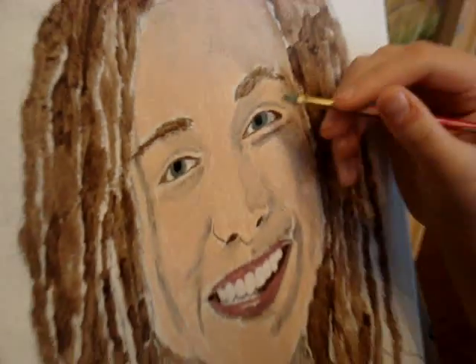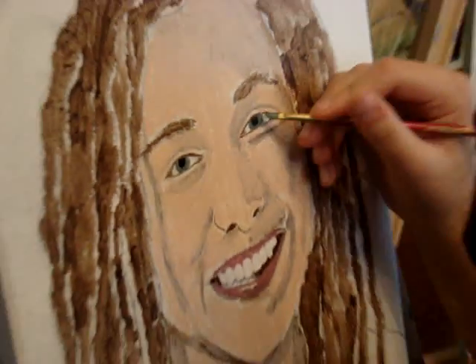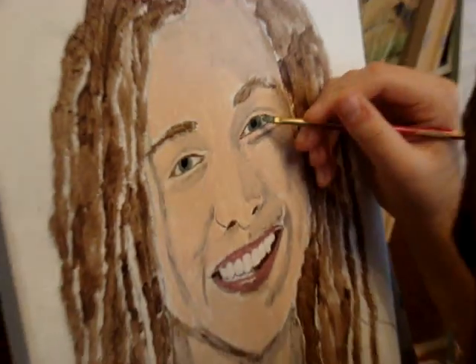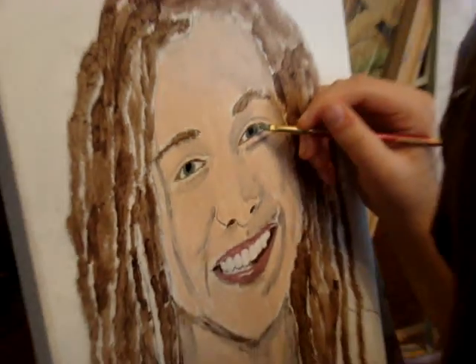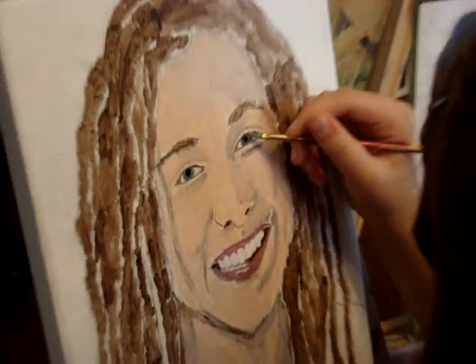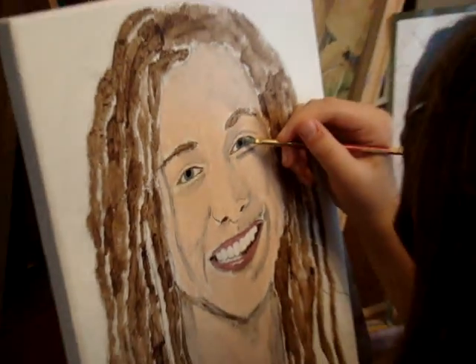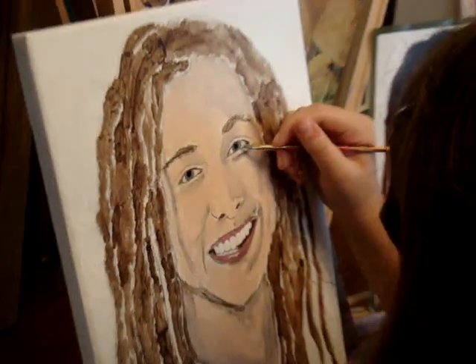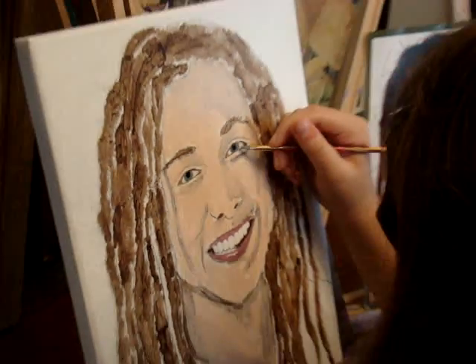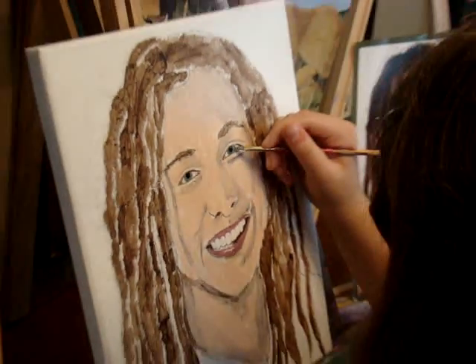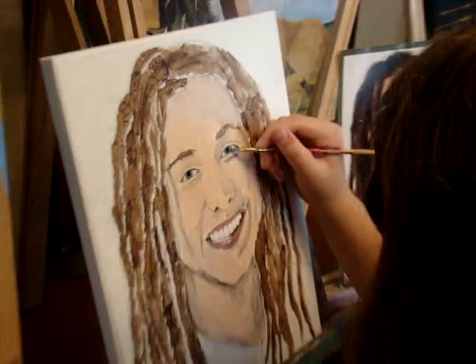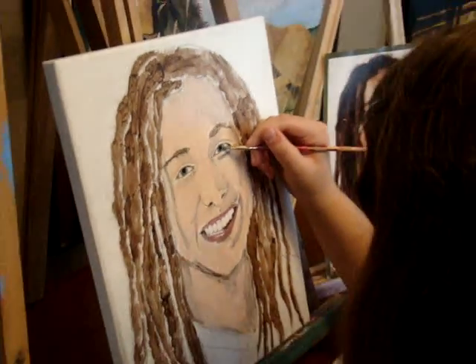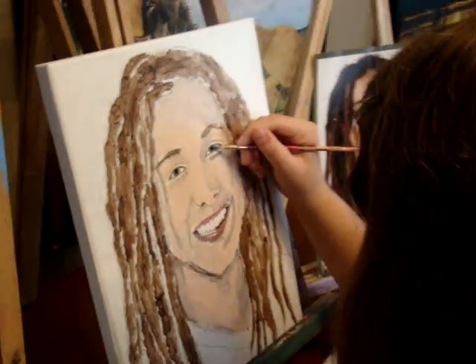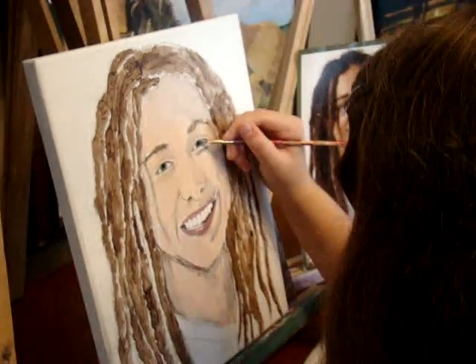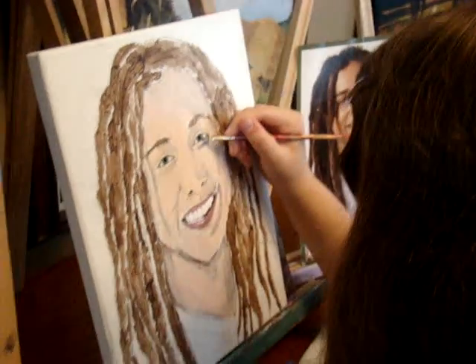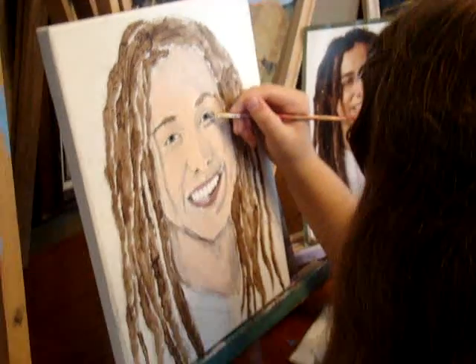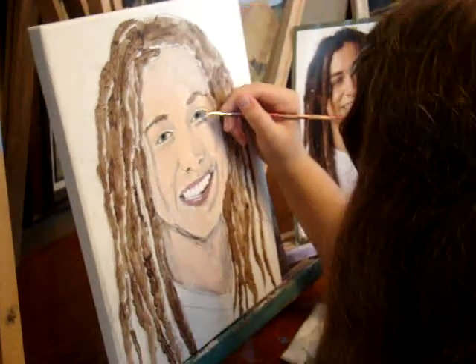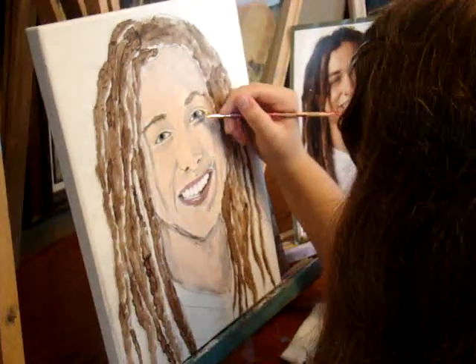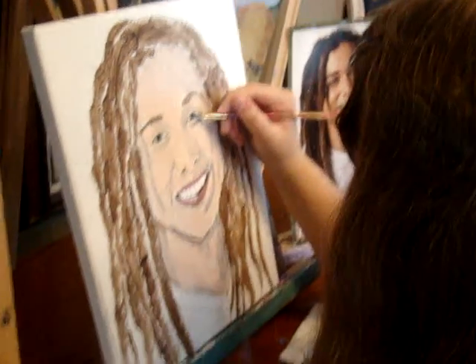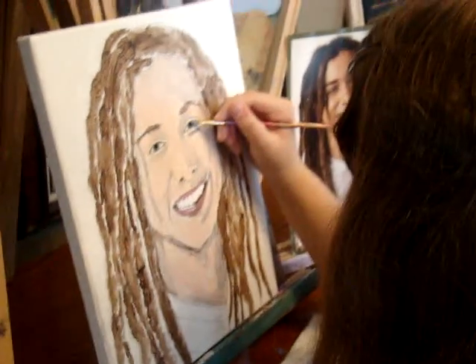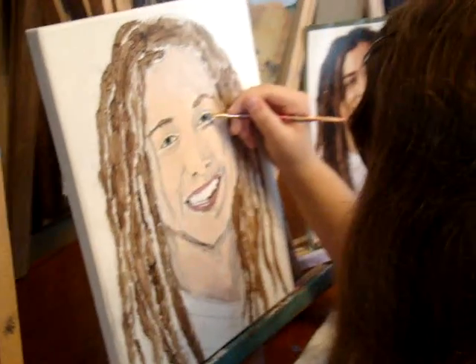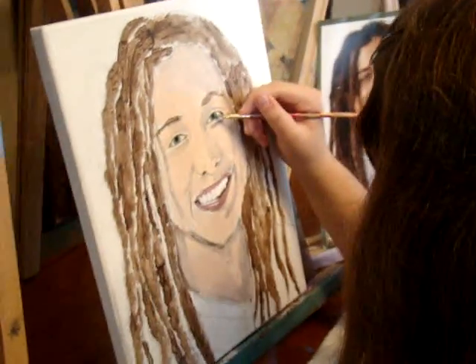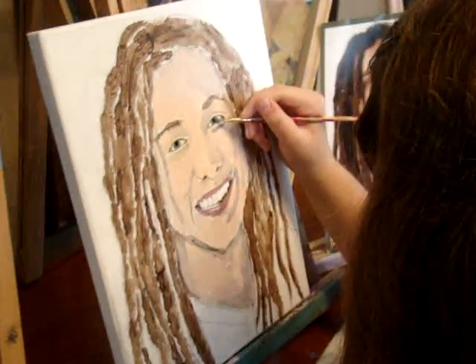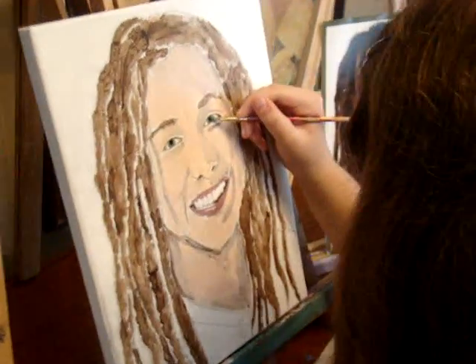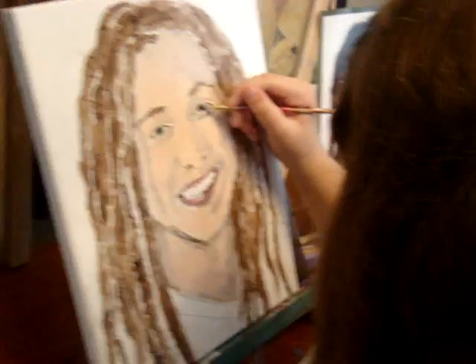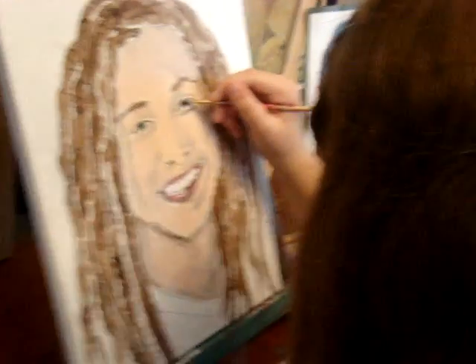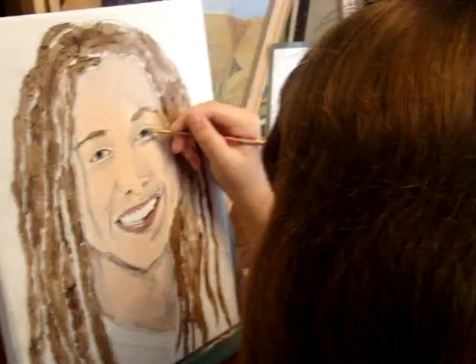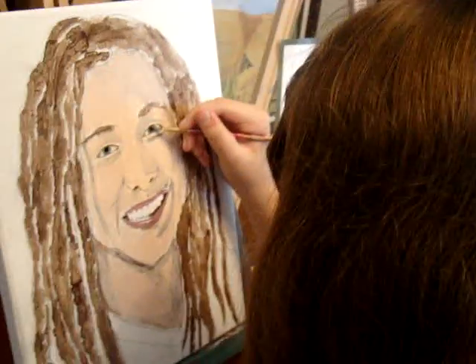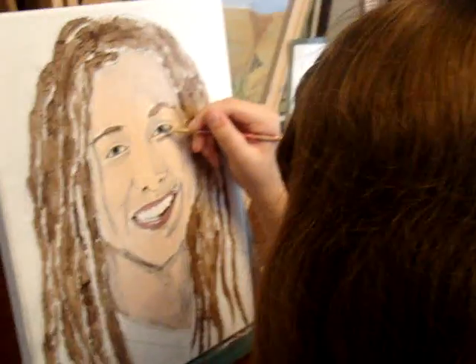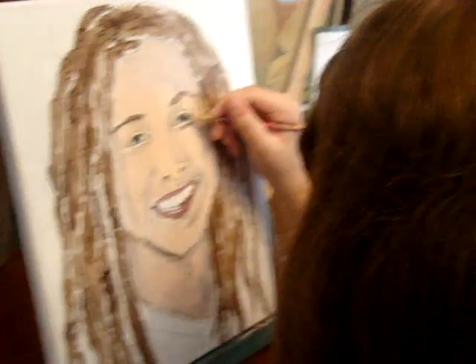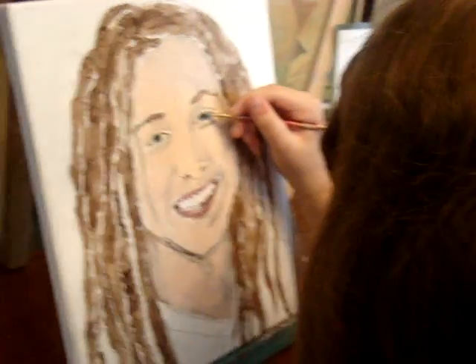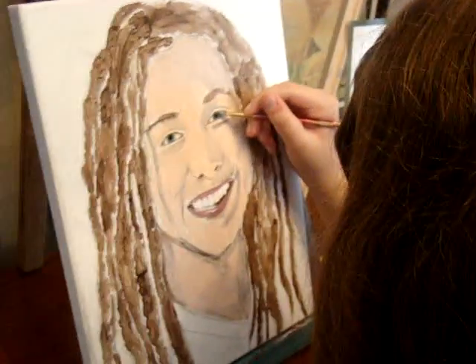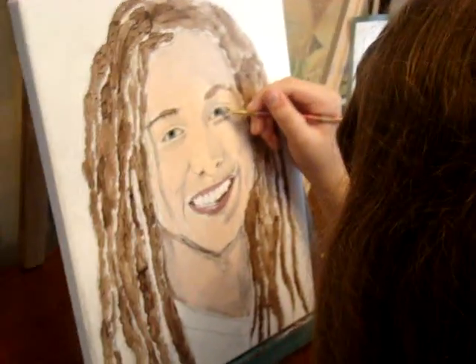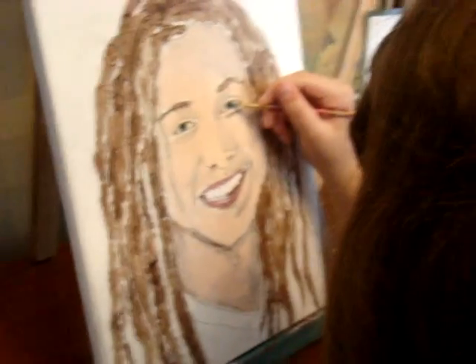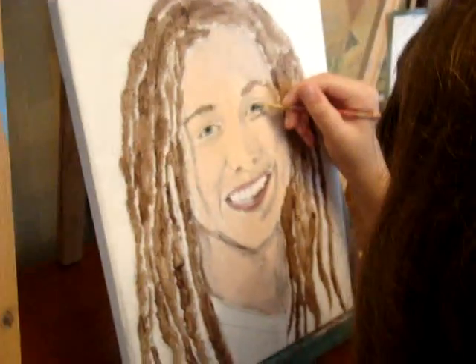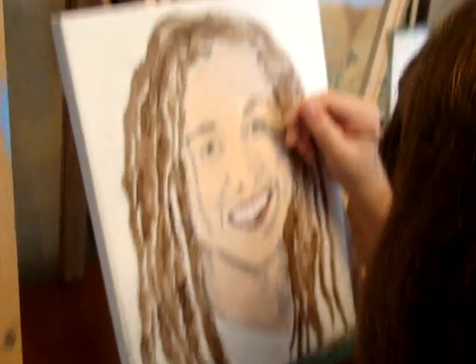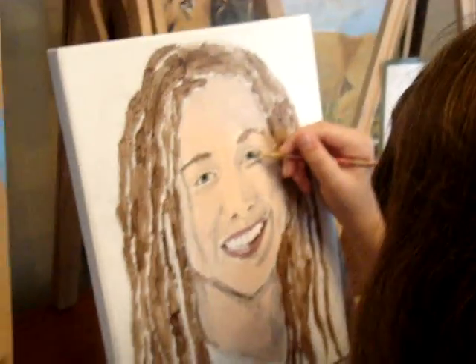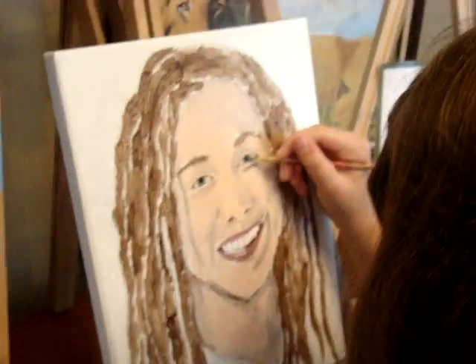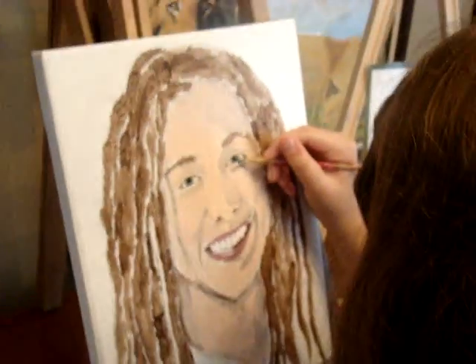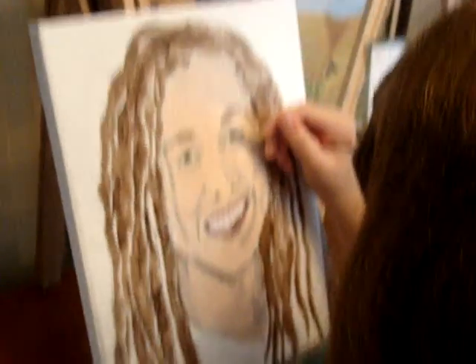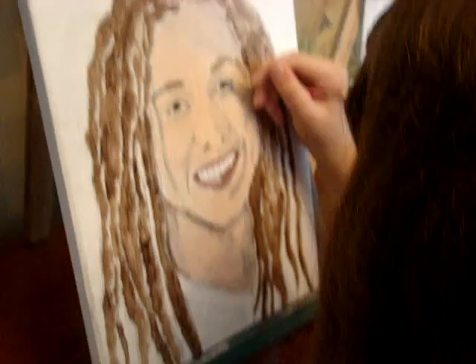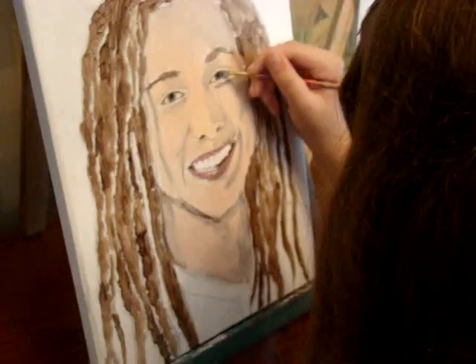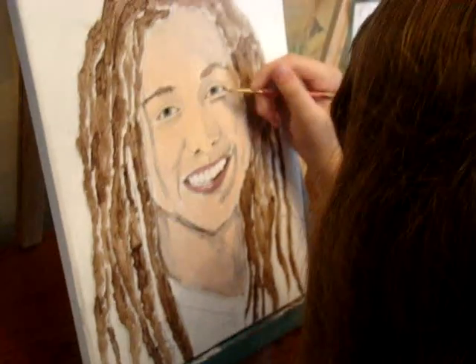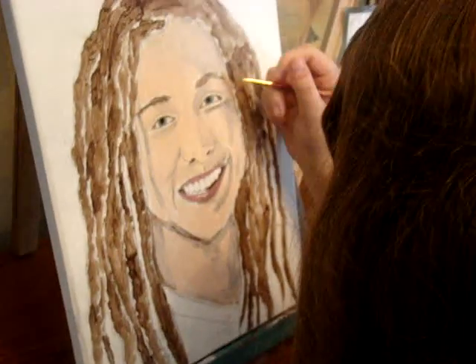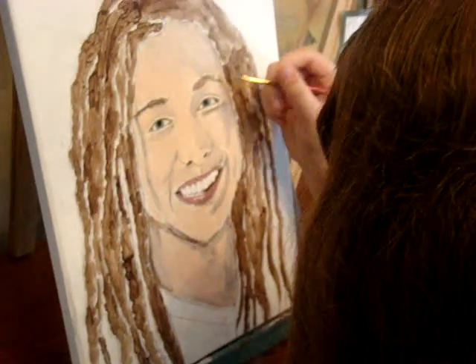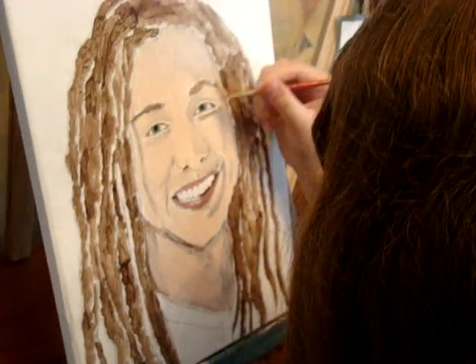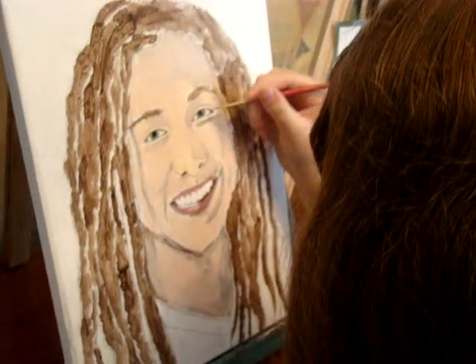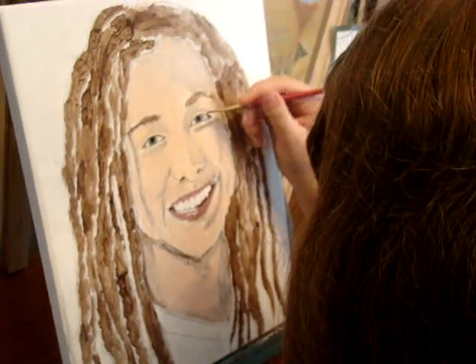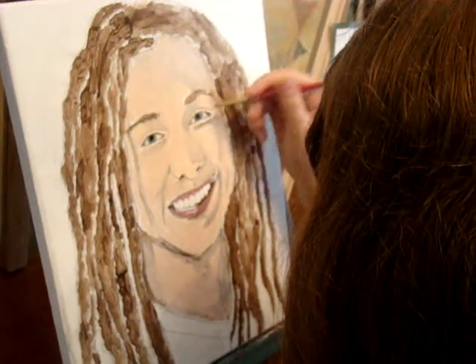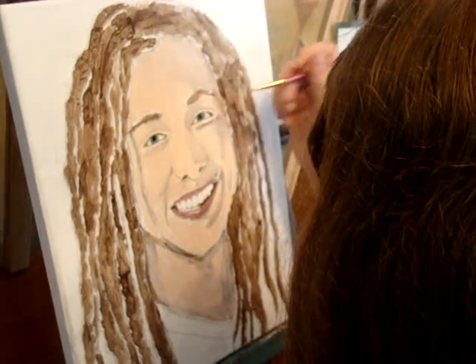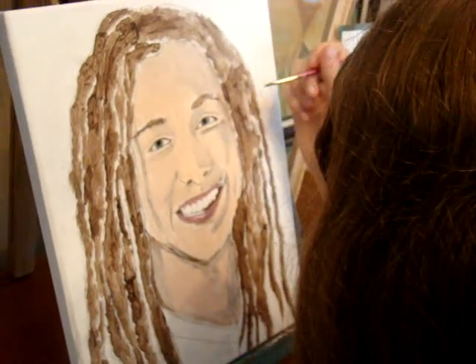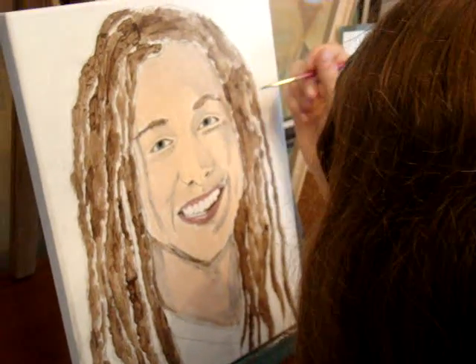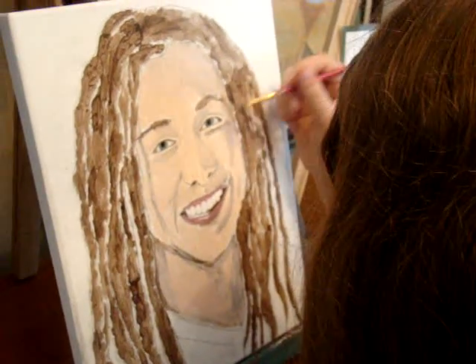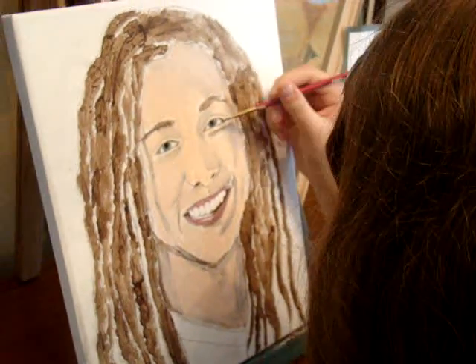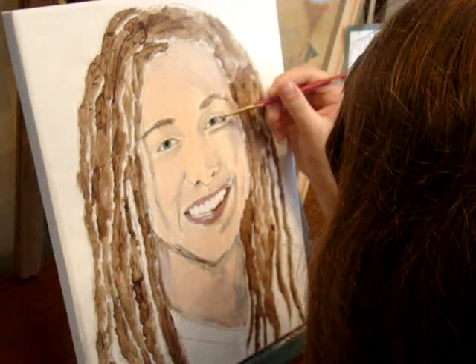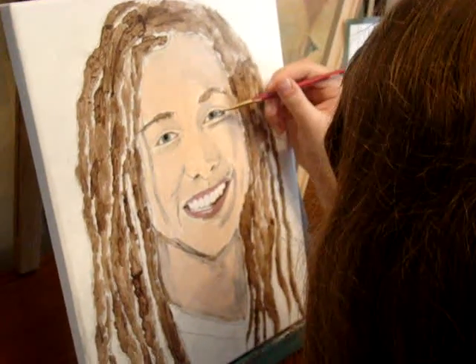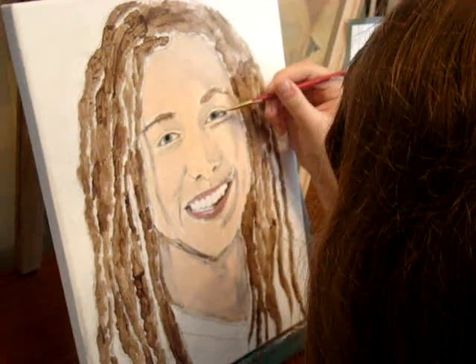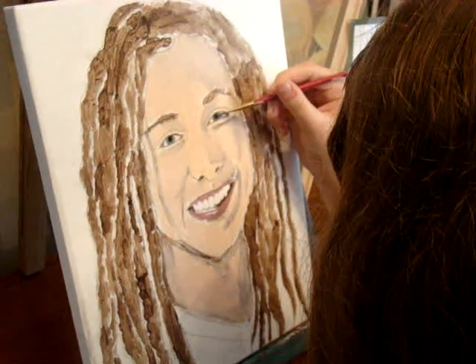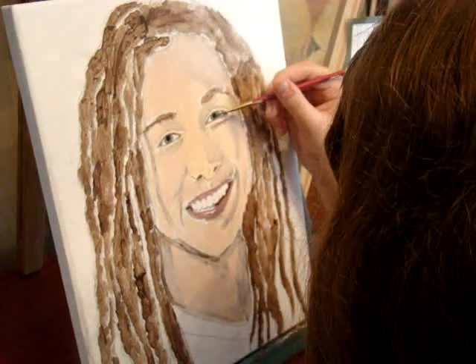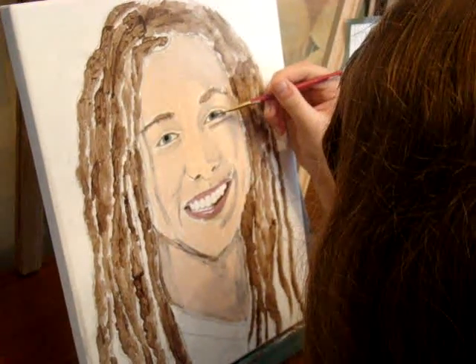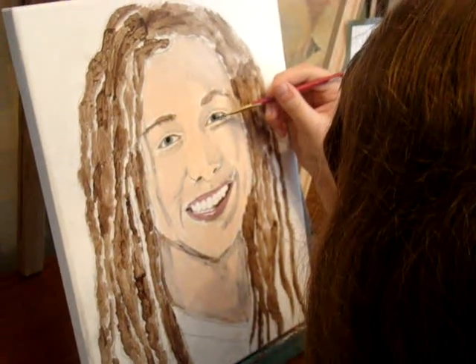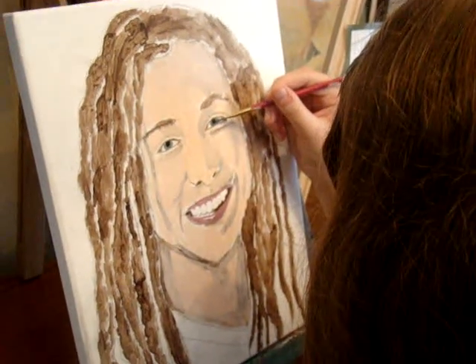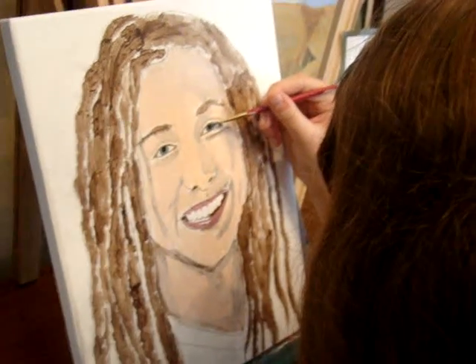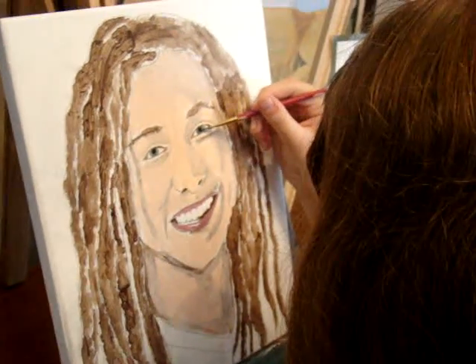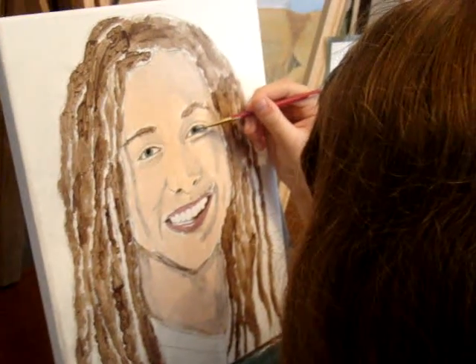Okay, we're going to sign off now. We'll be back a little later on when we've got more of the portrait completed.